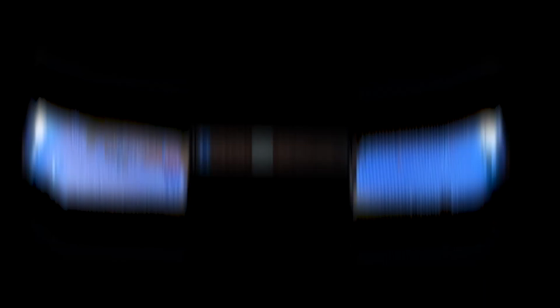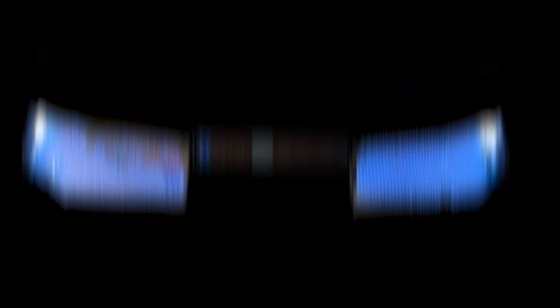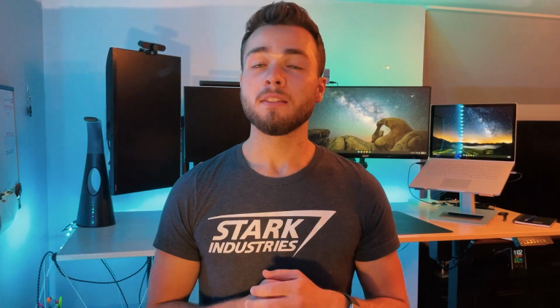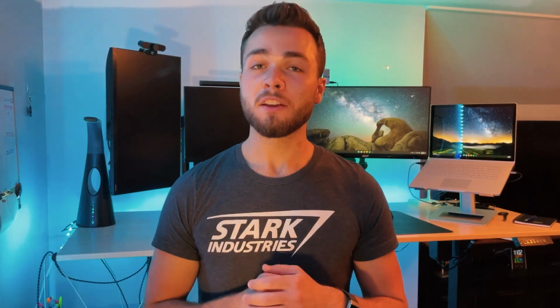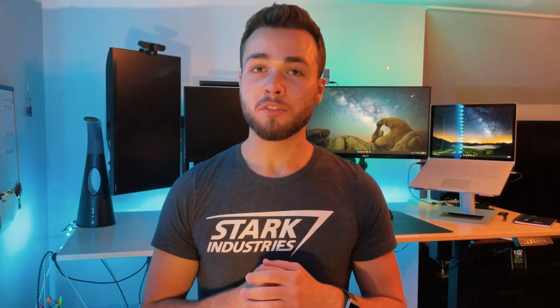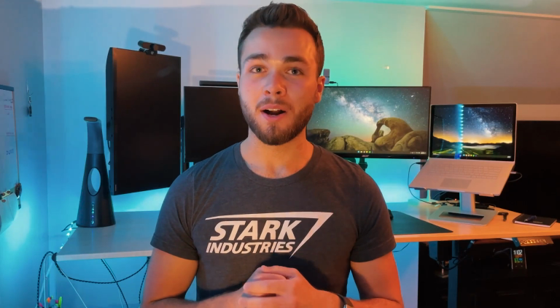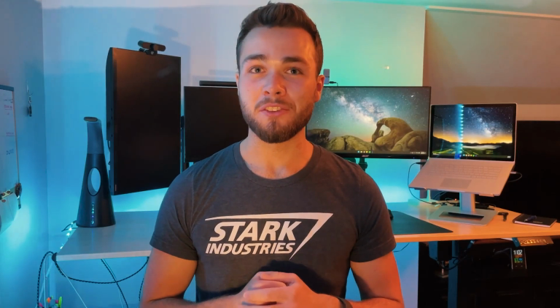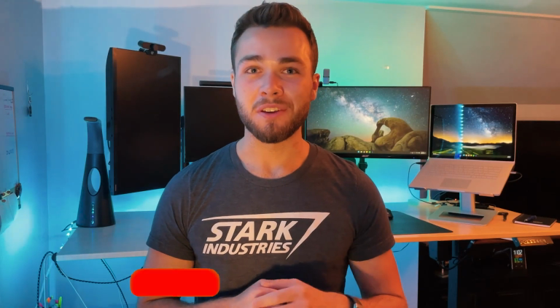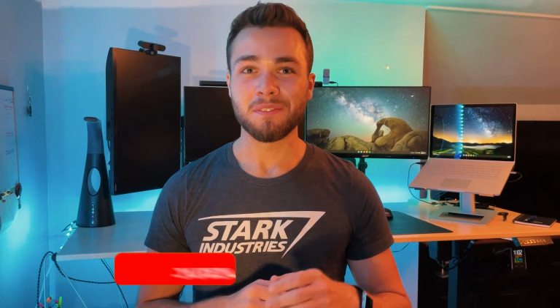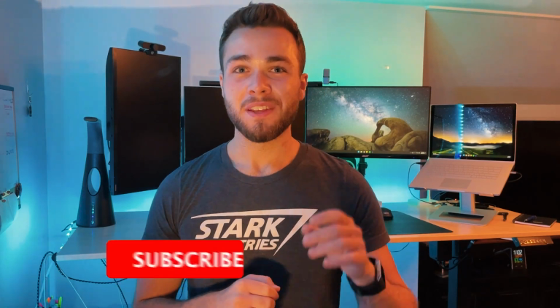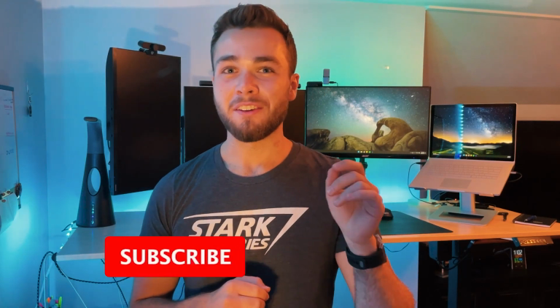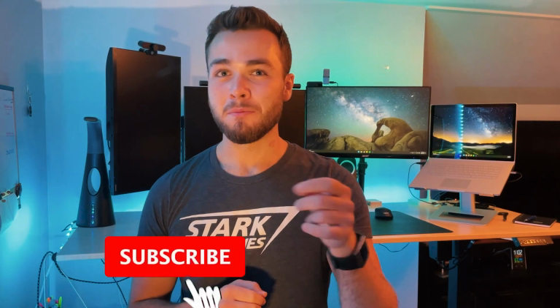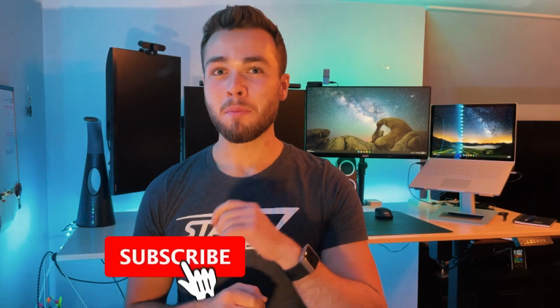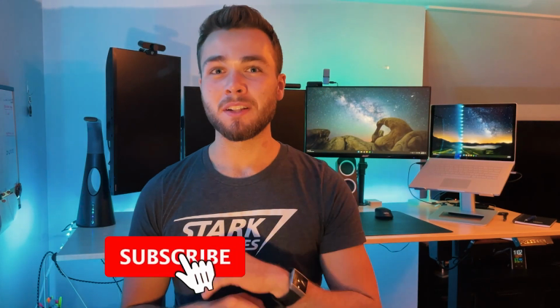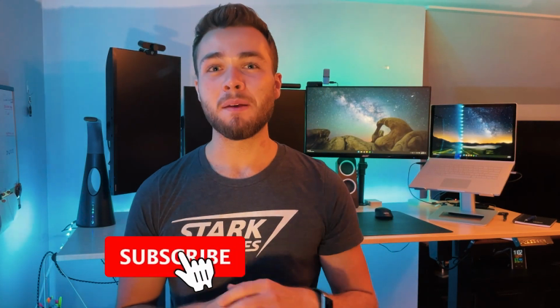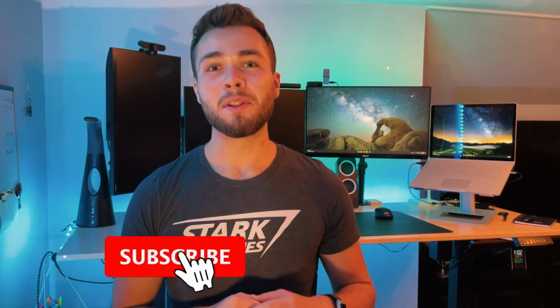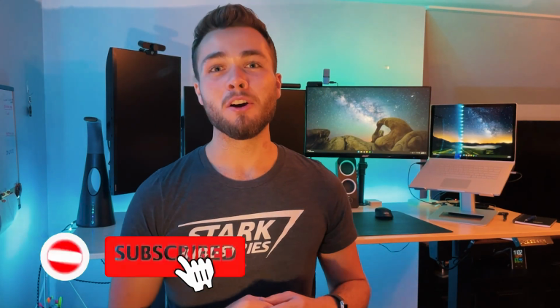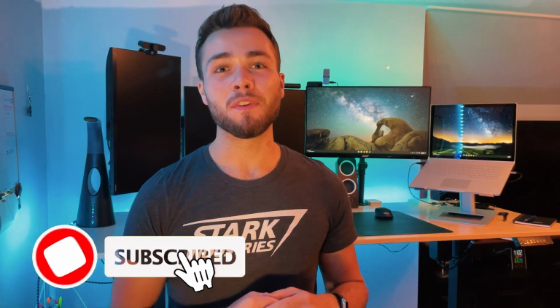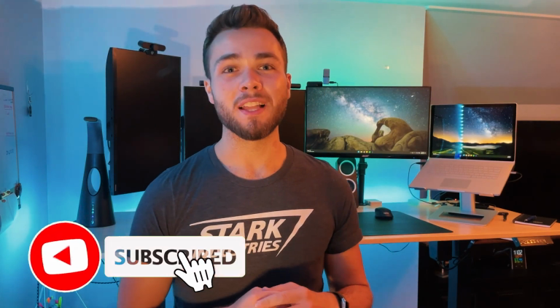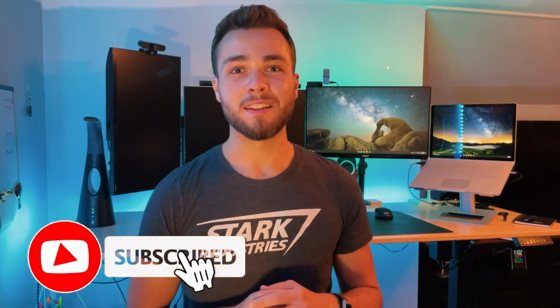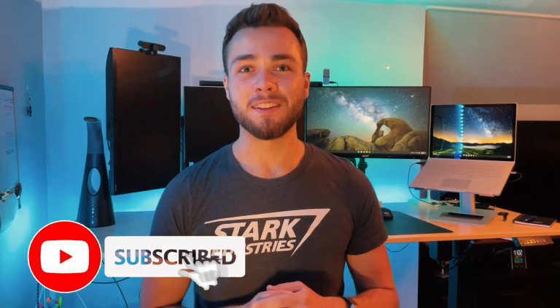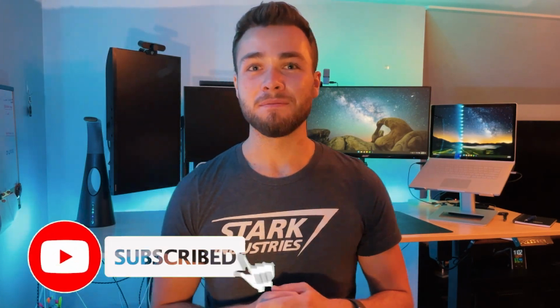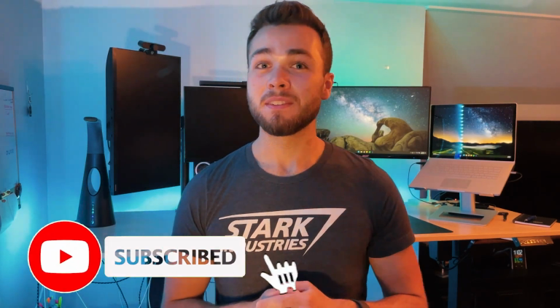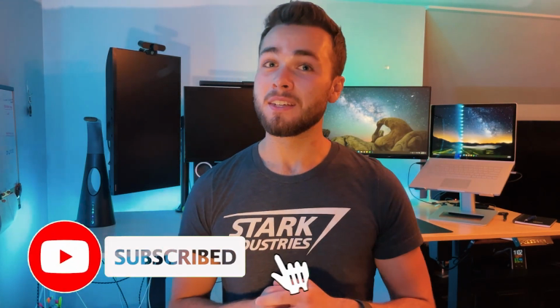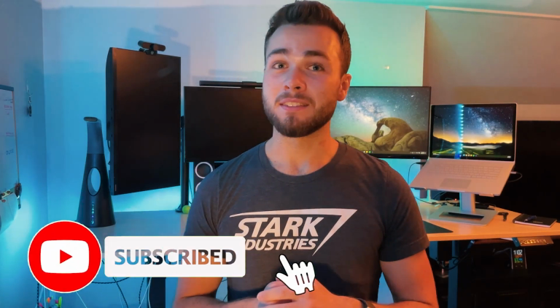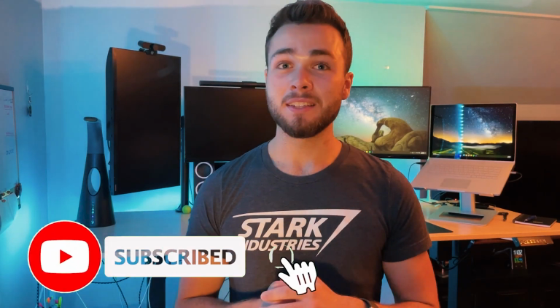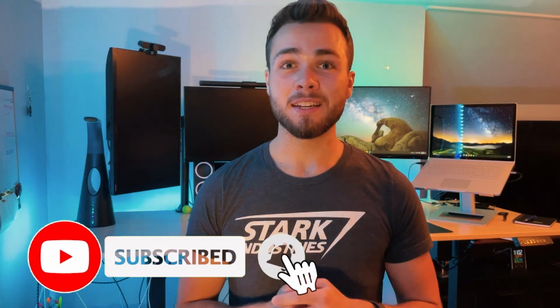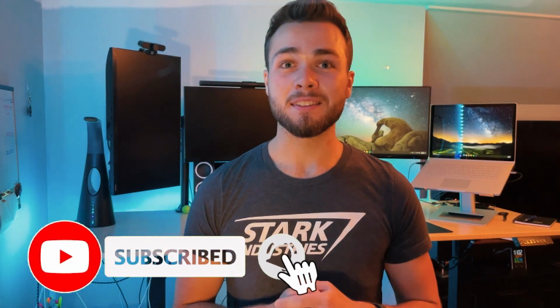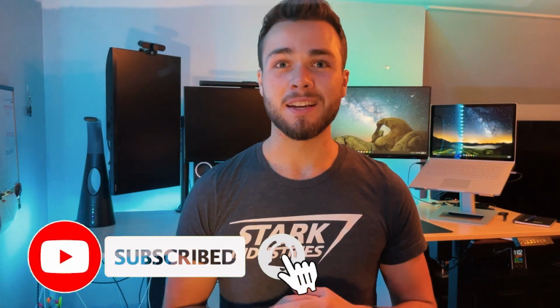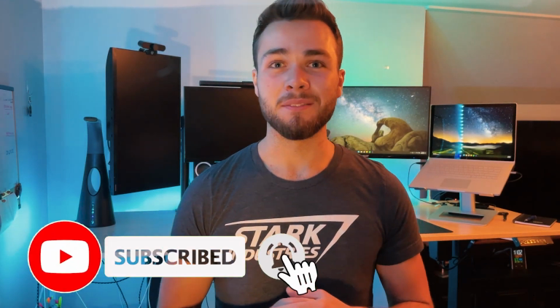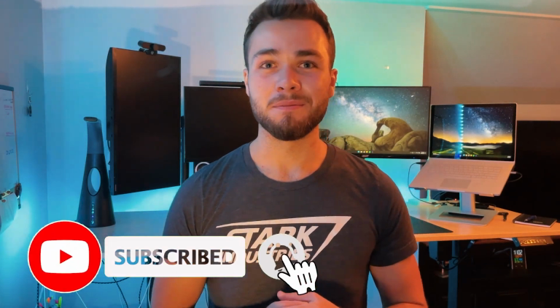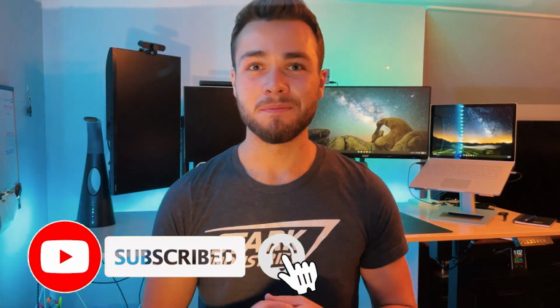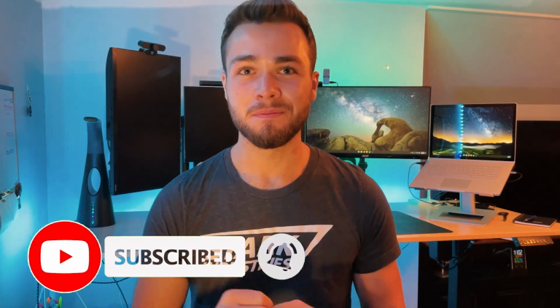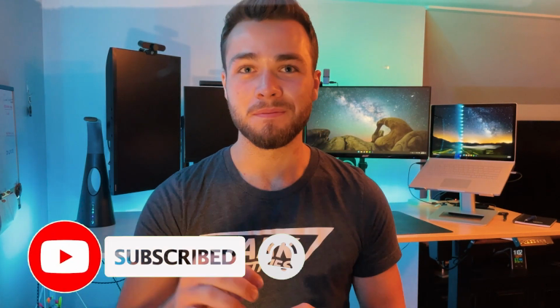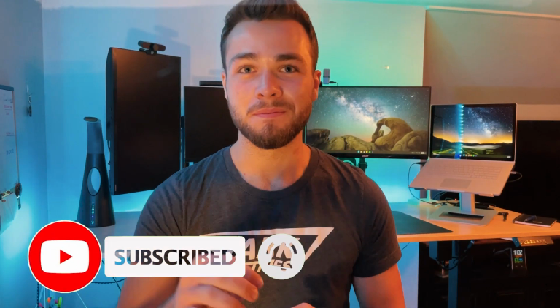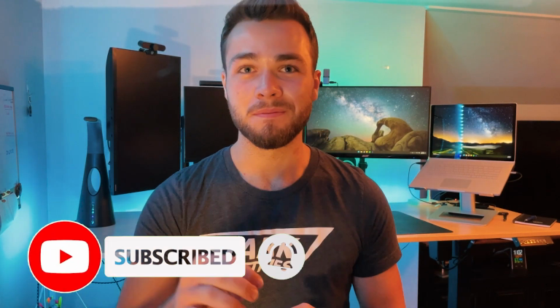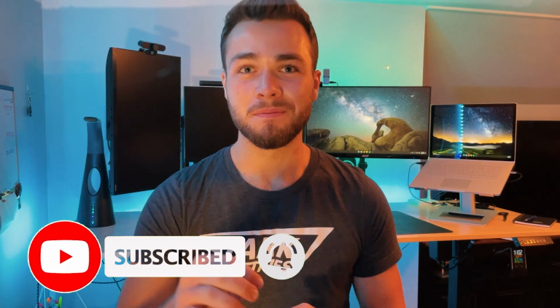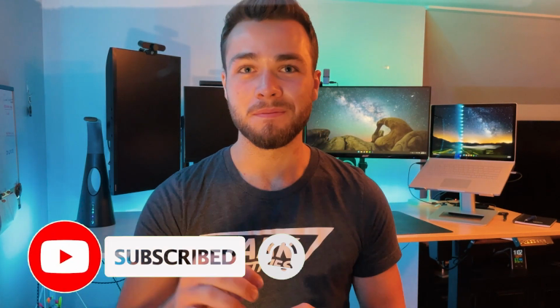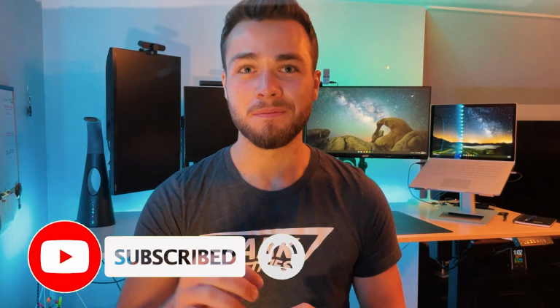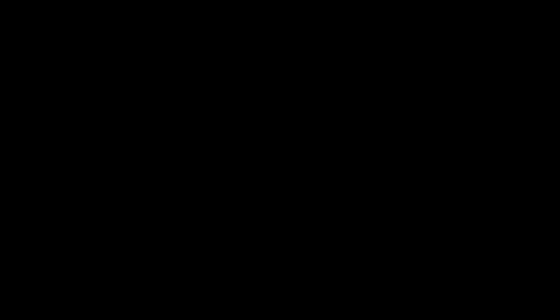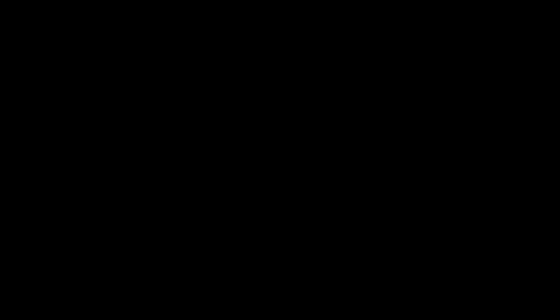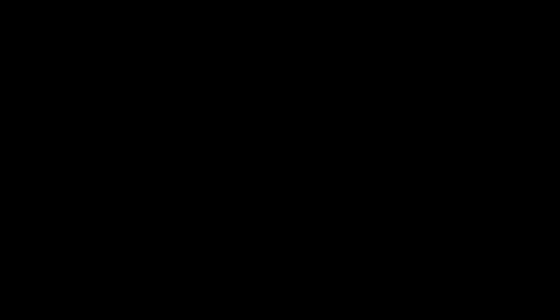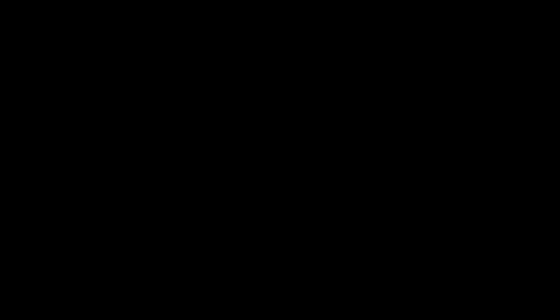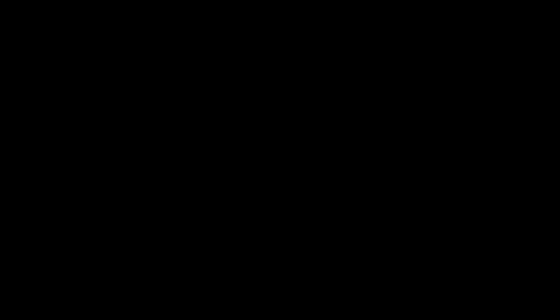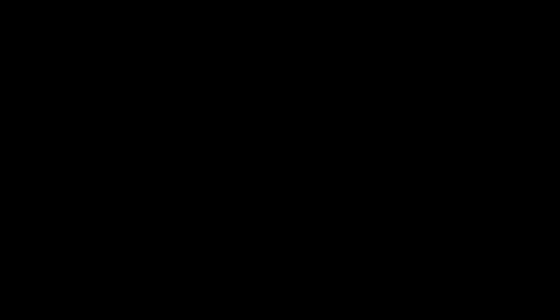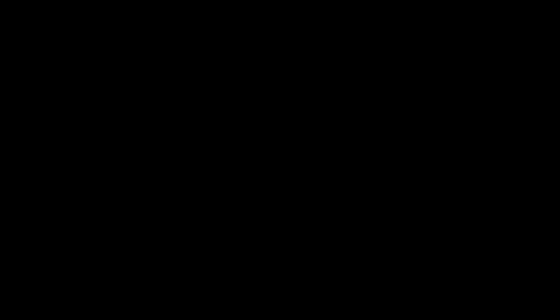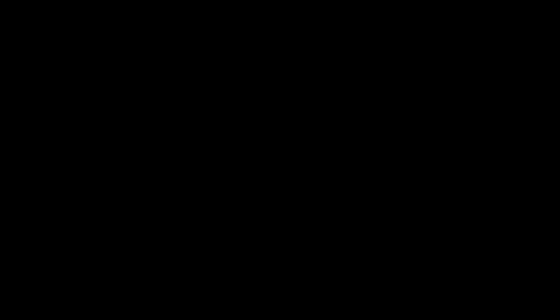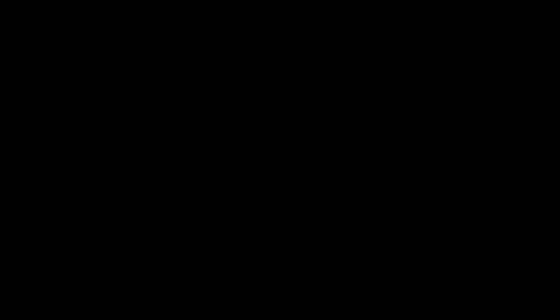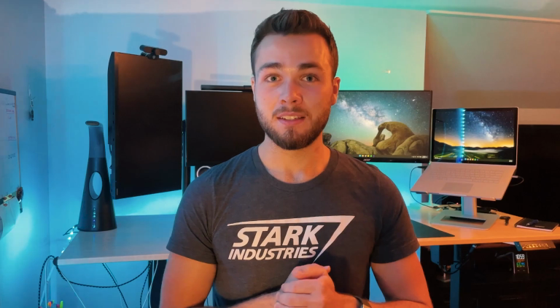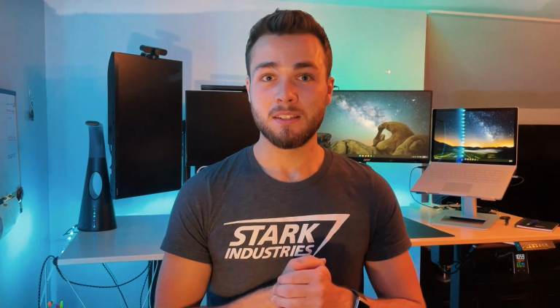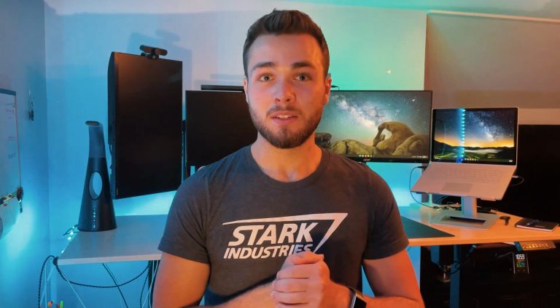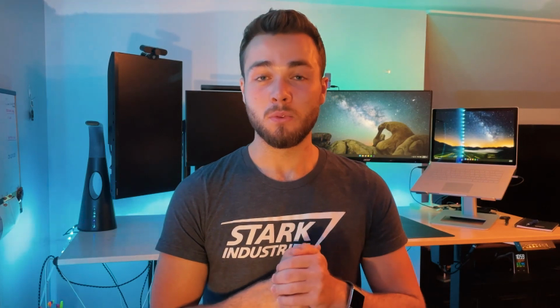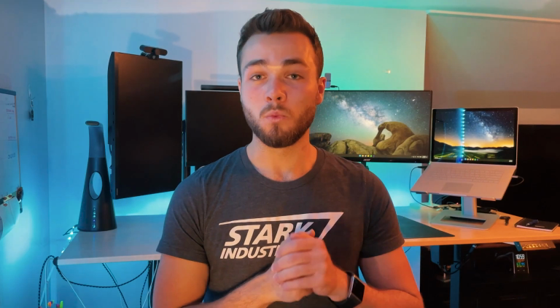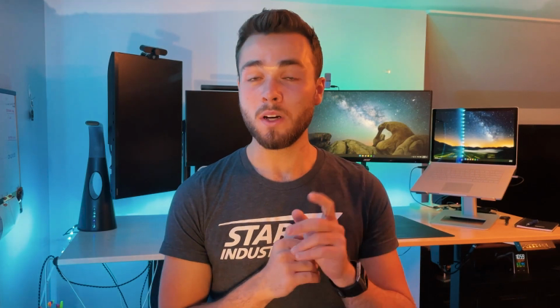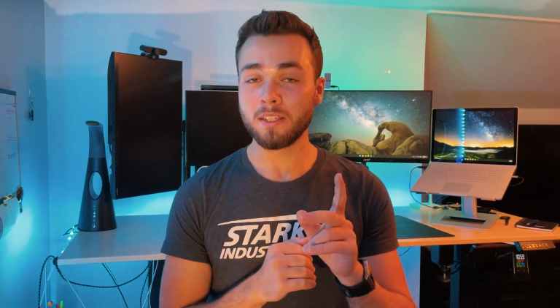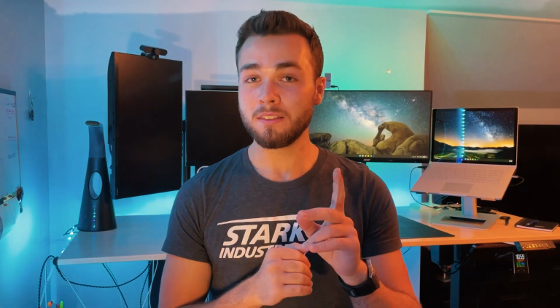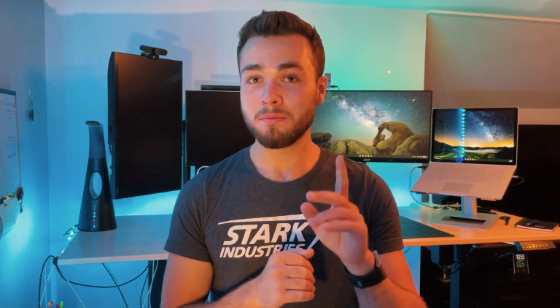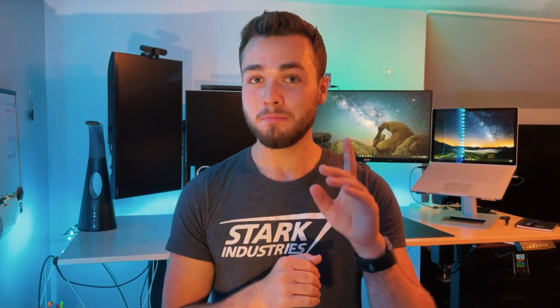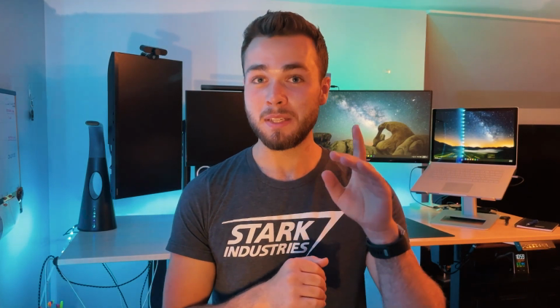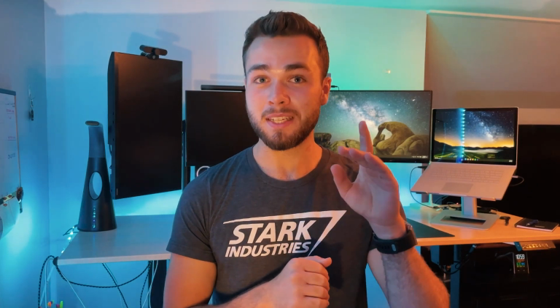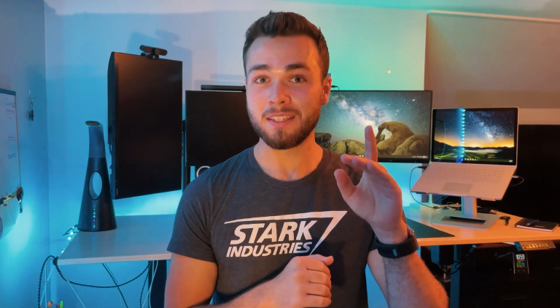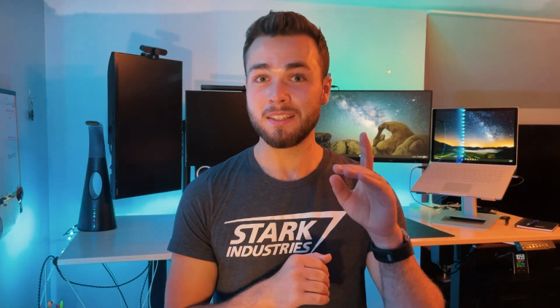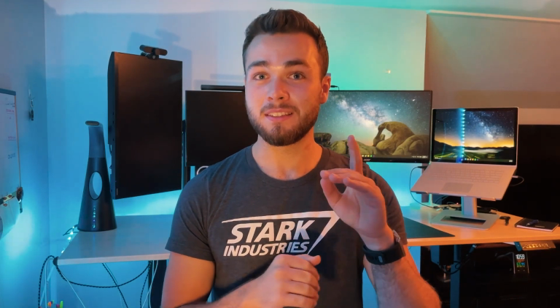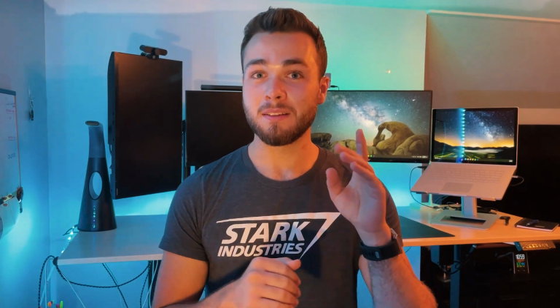Thanks for watching — remember to let me know if you liked it. I'll see you next time.